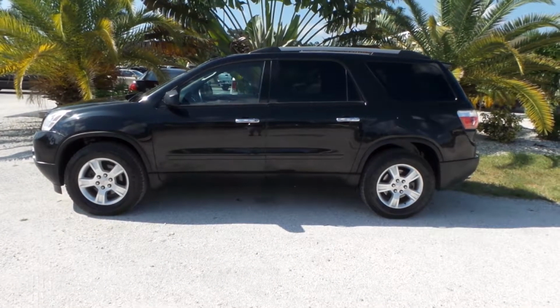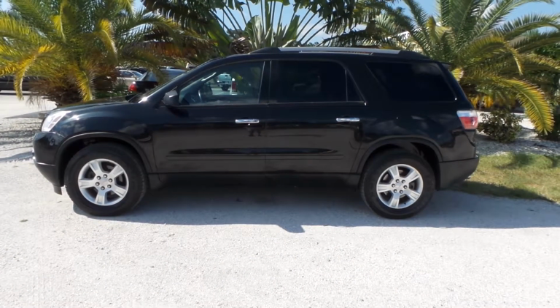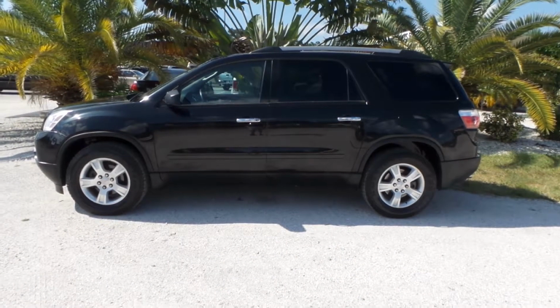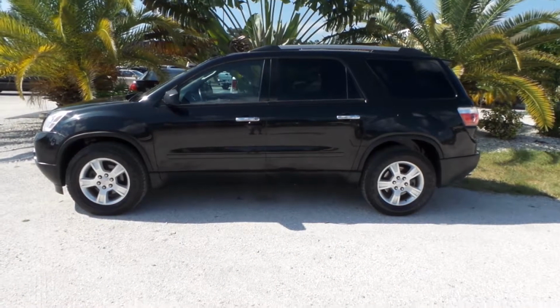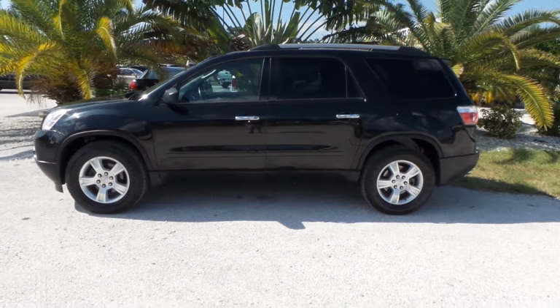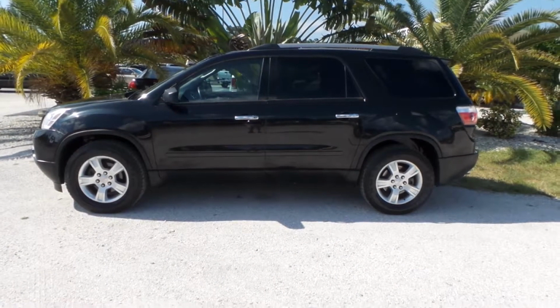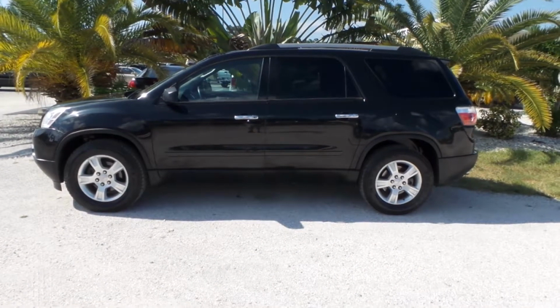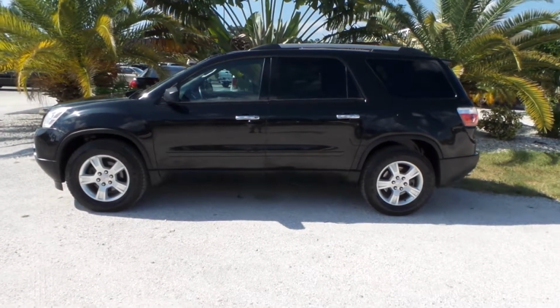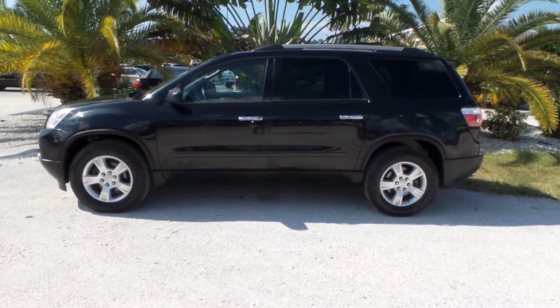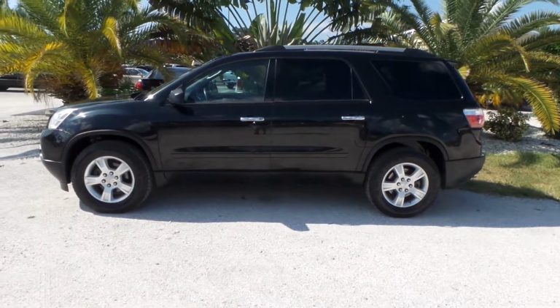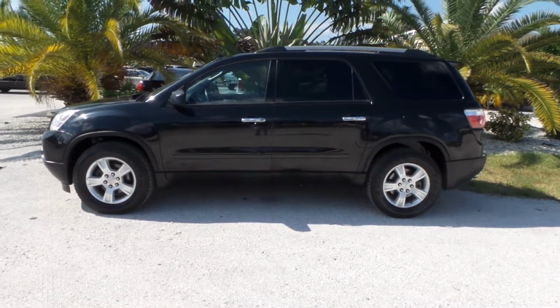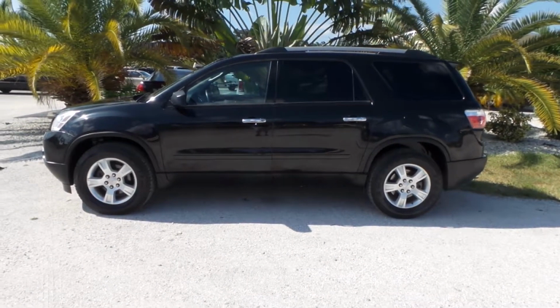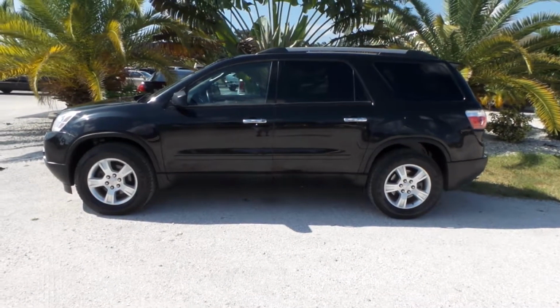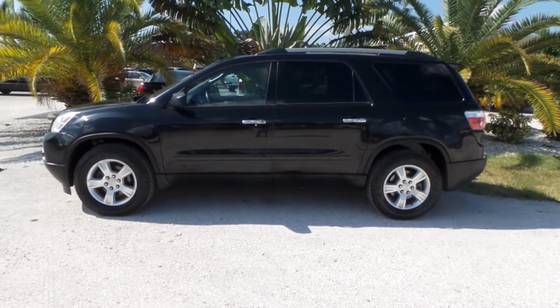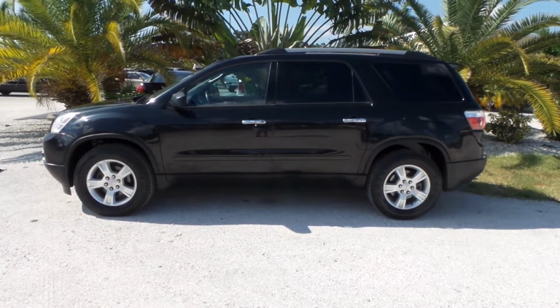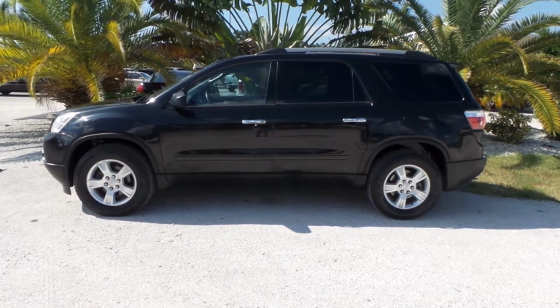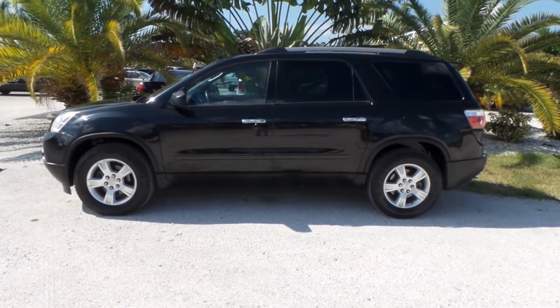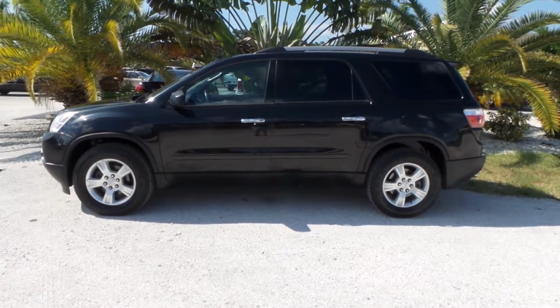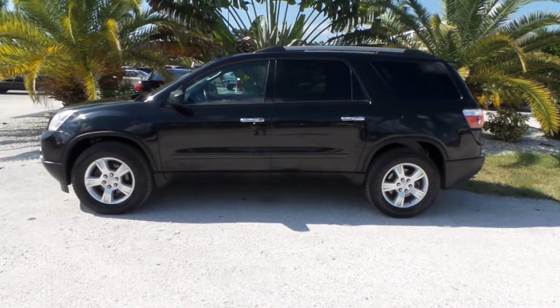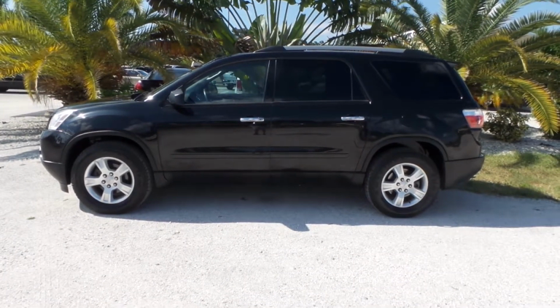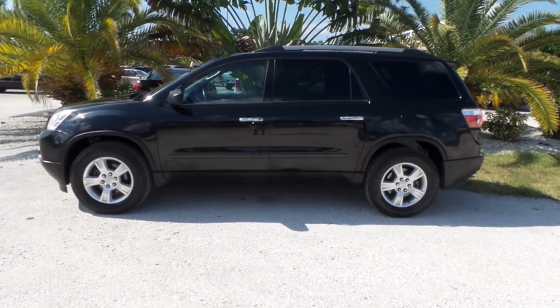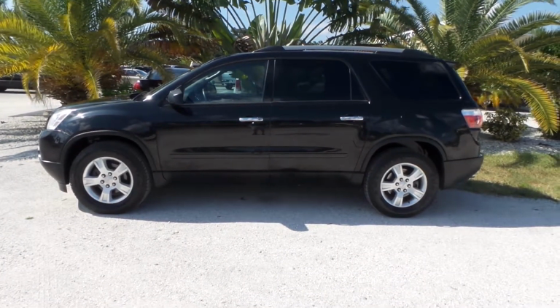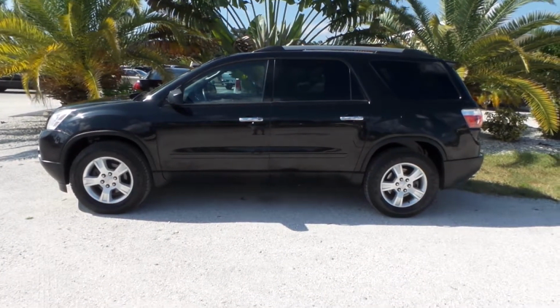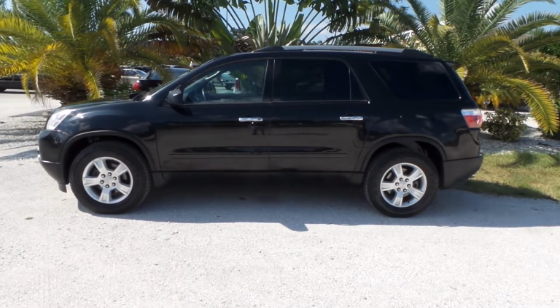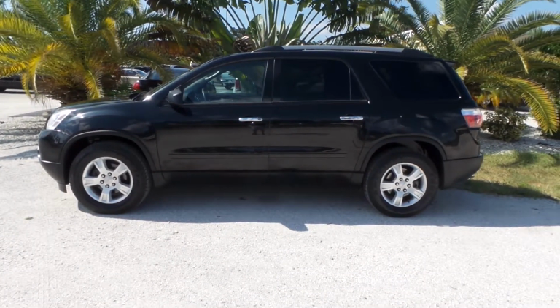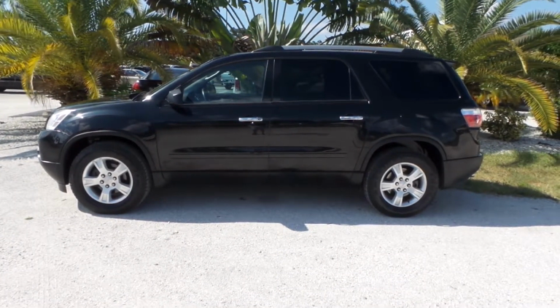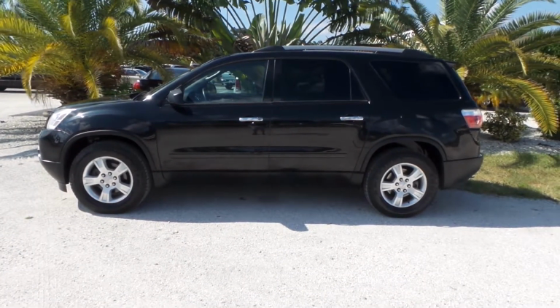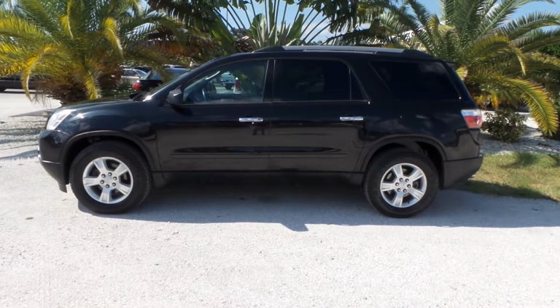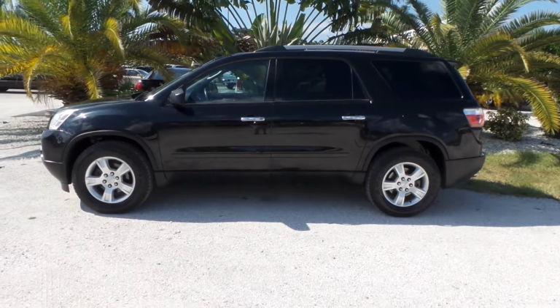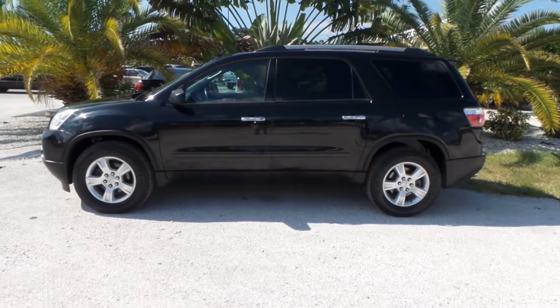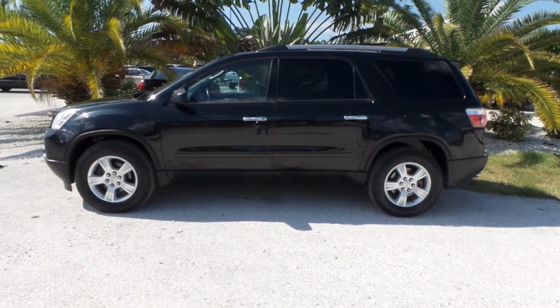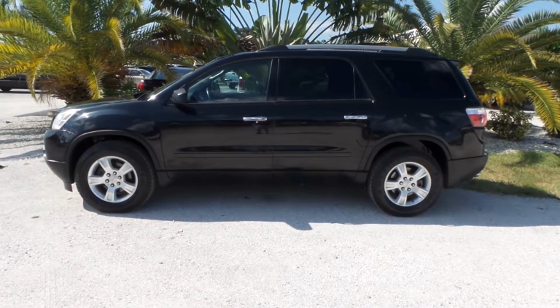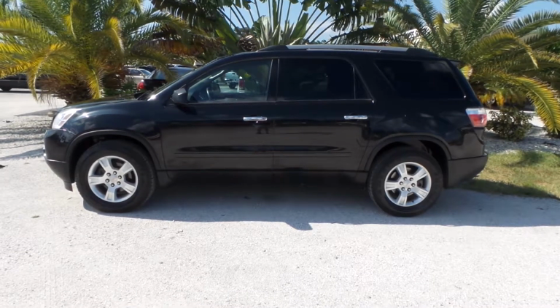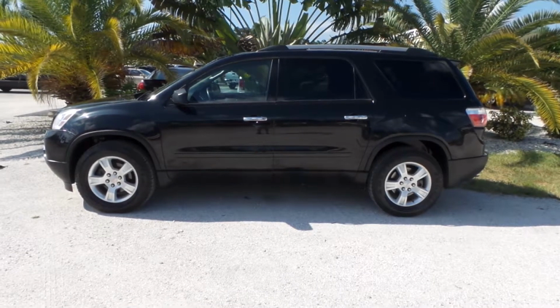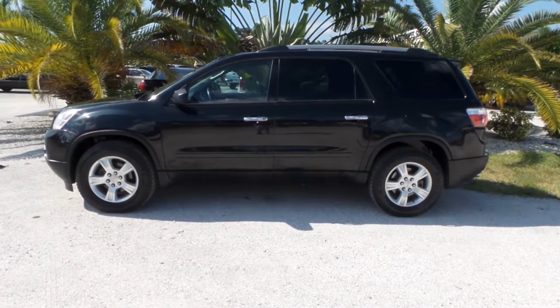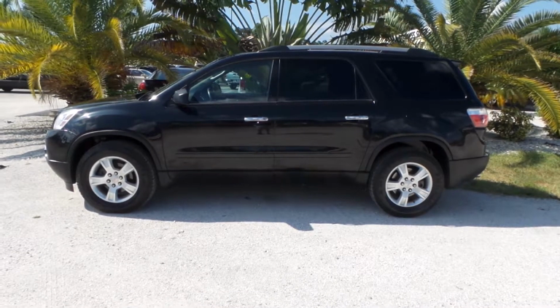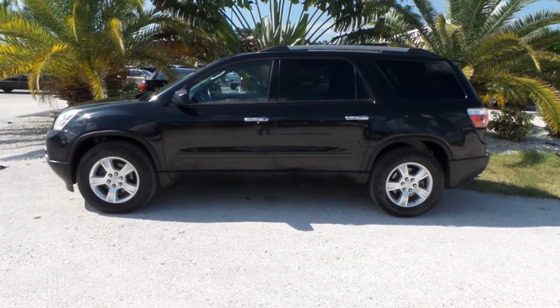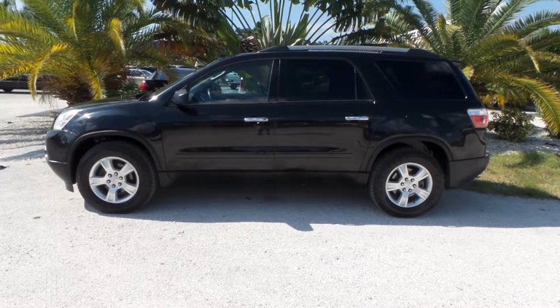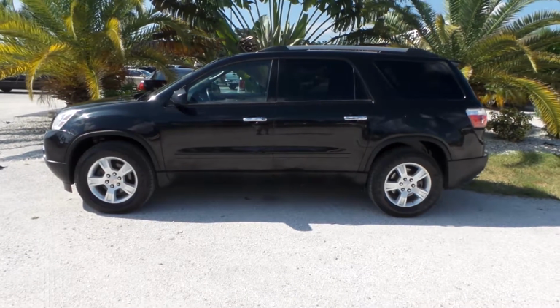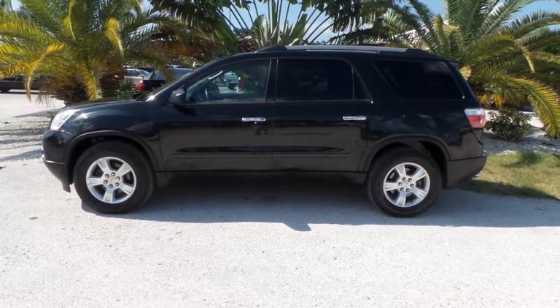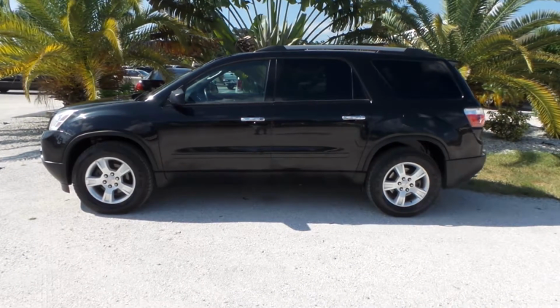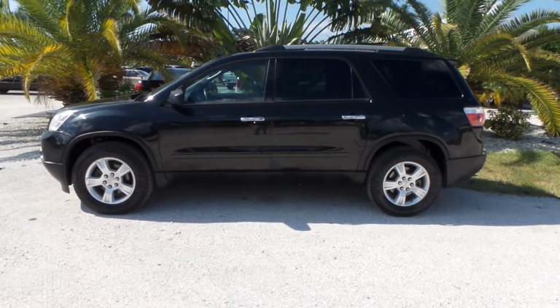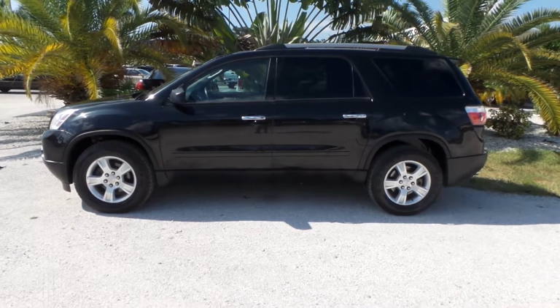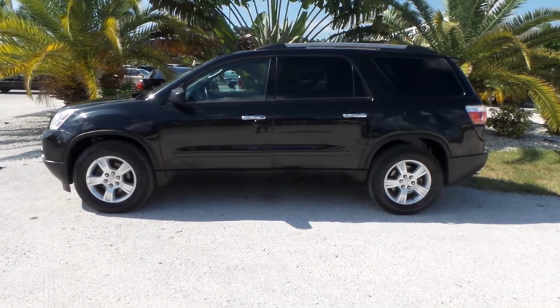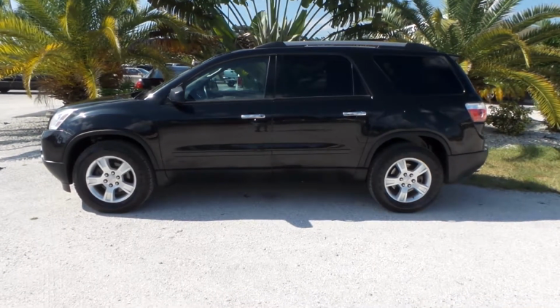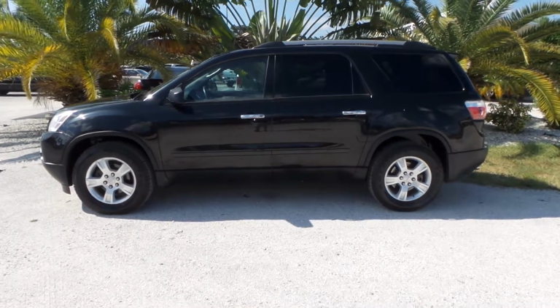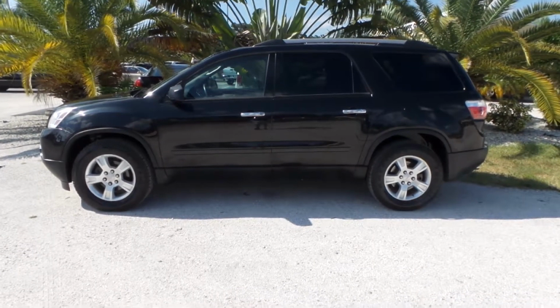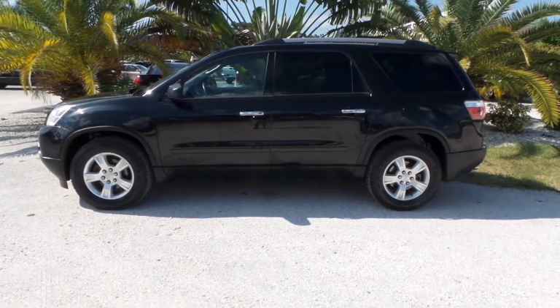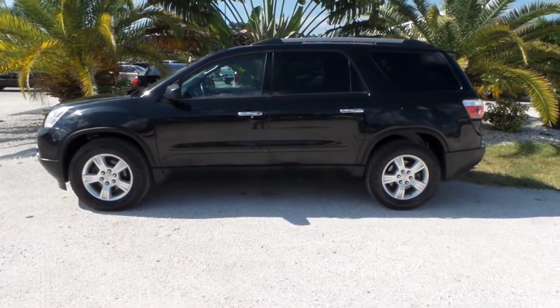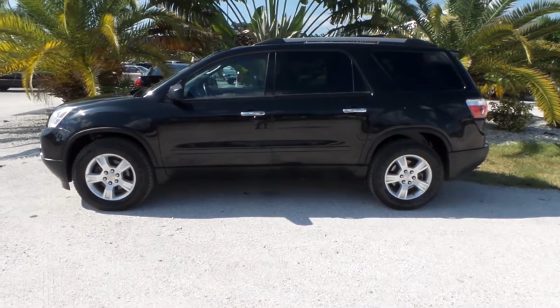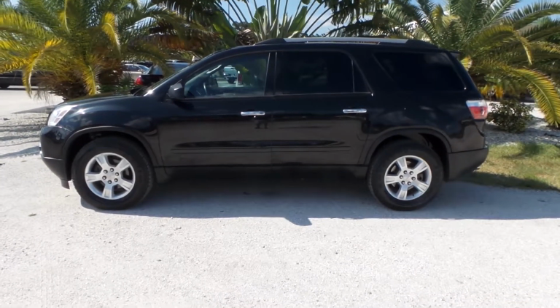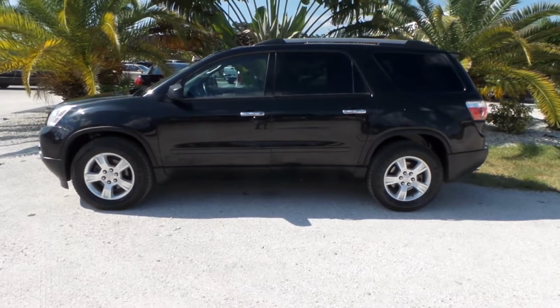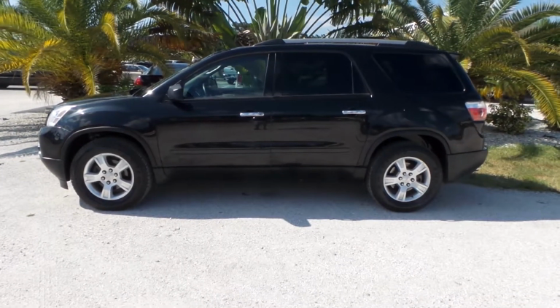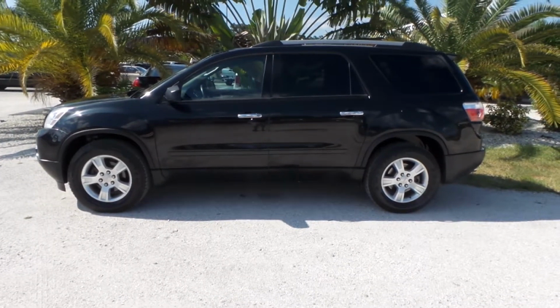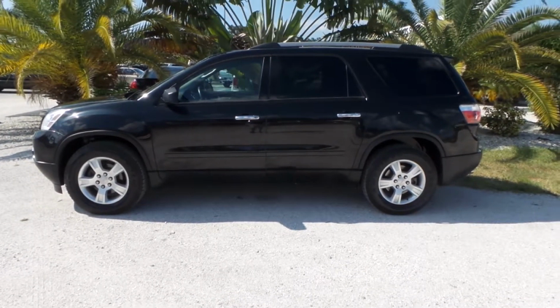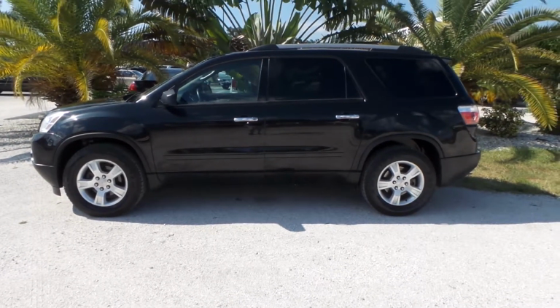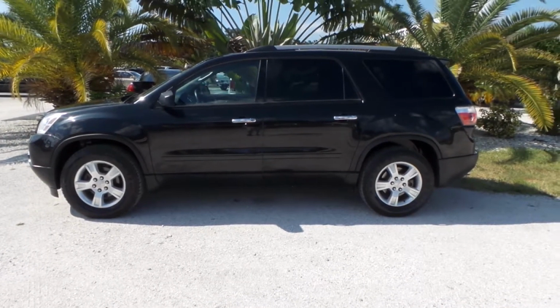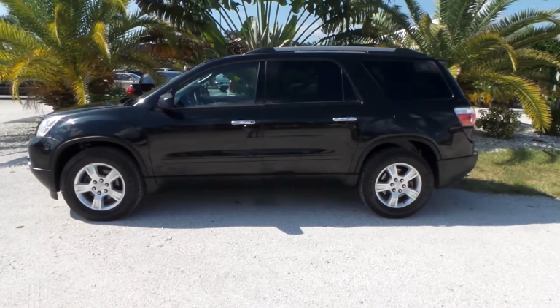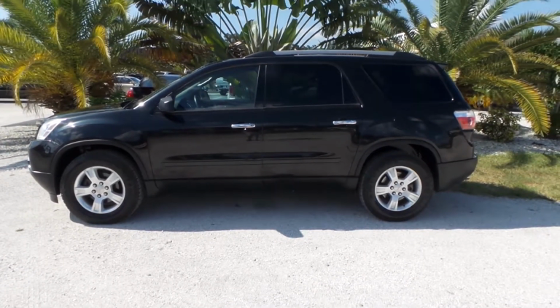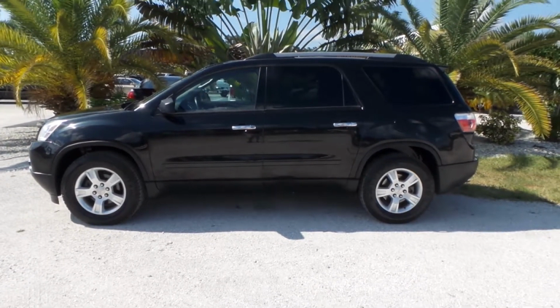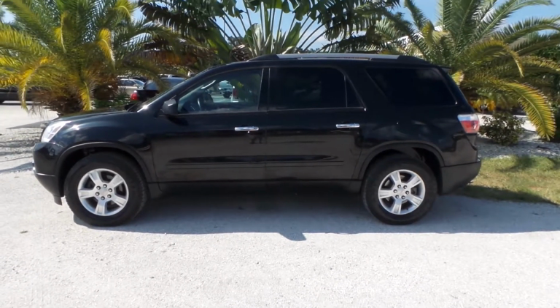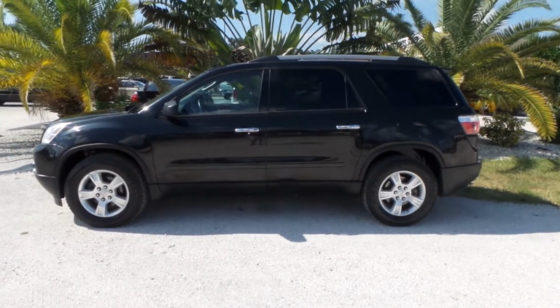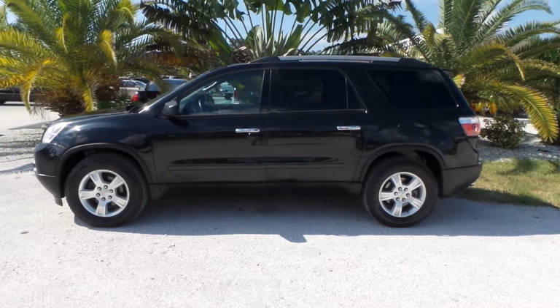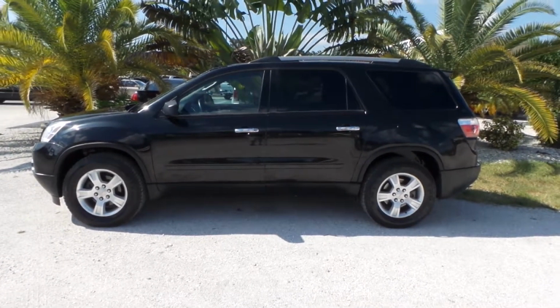Good afternoon, this is Marc Roself with Ford Auto. Today I'm going to be showing you a 2012 GMC Acadian with only 80,000 original miles to it.